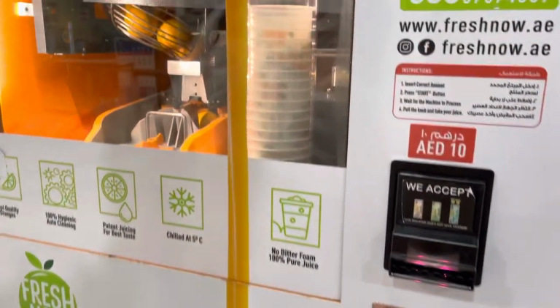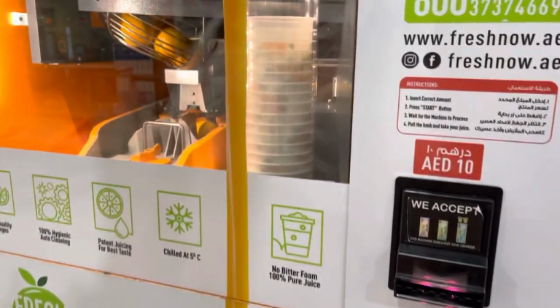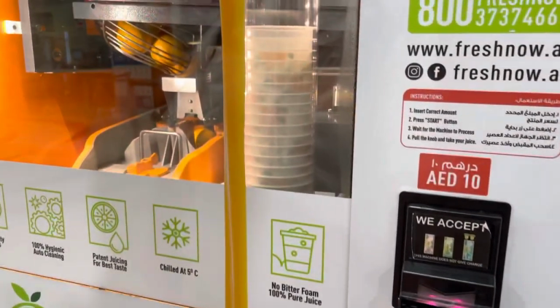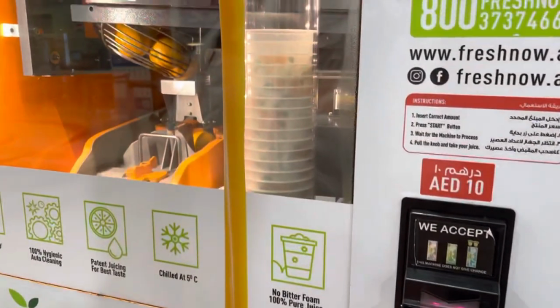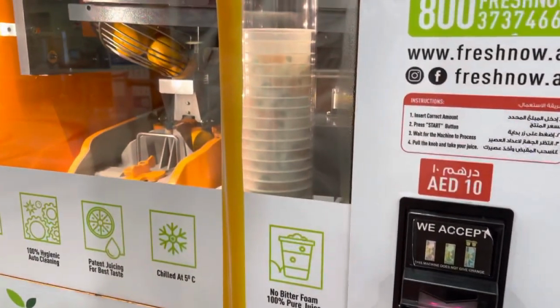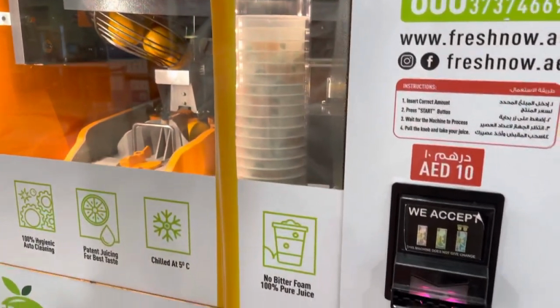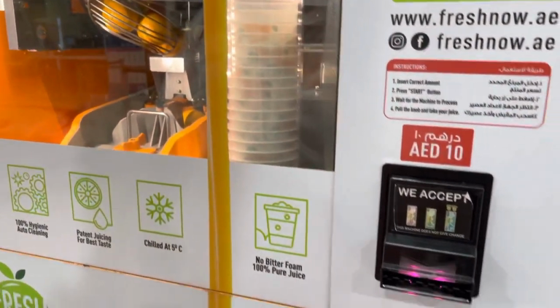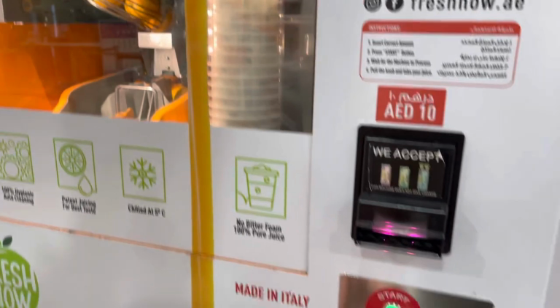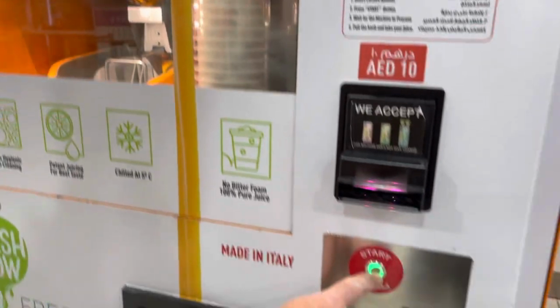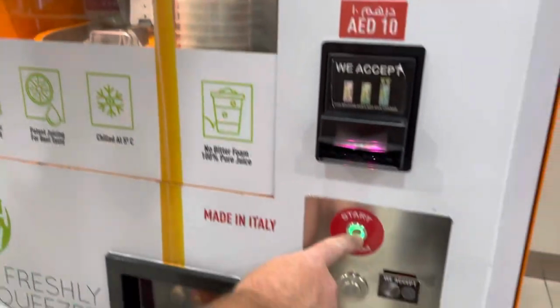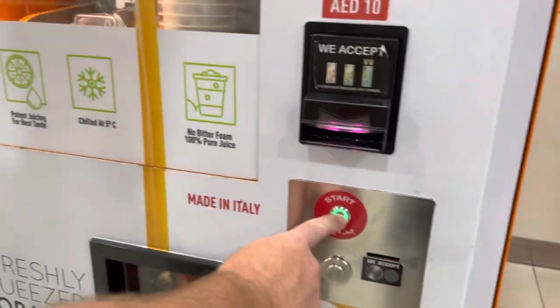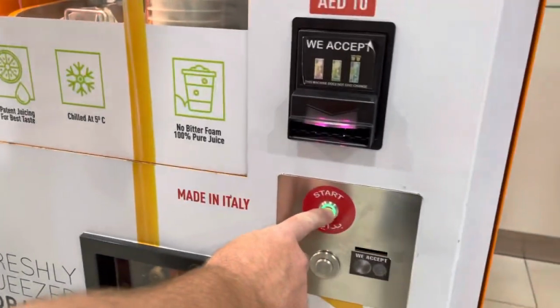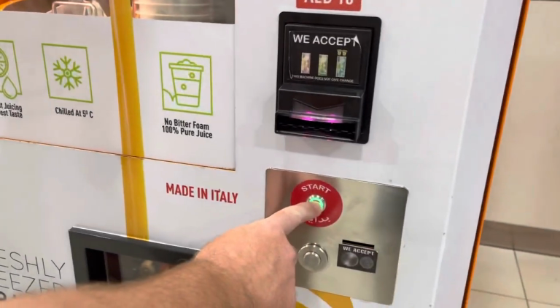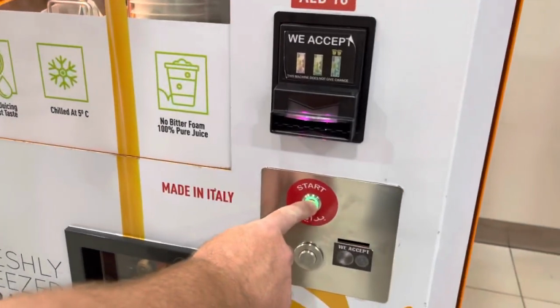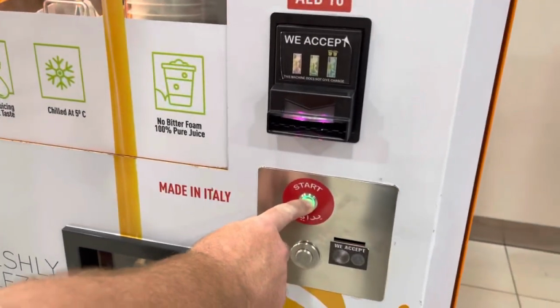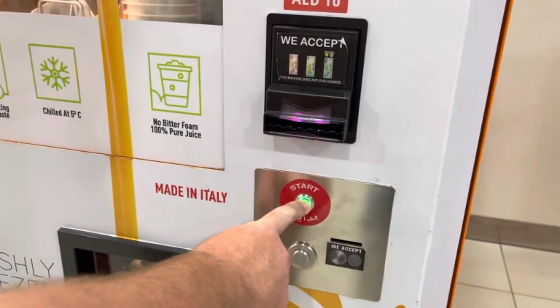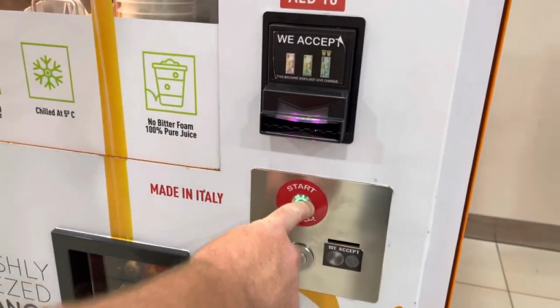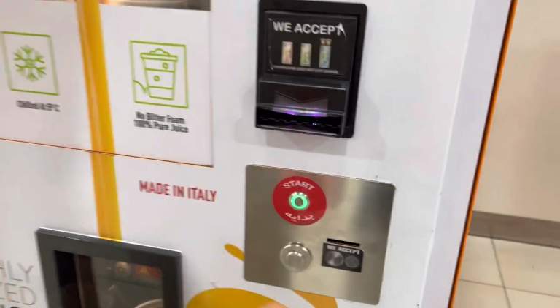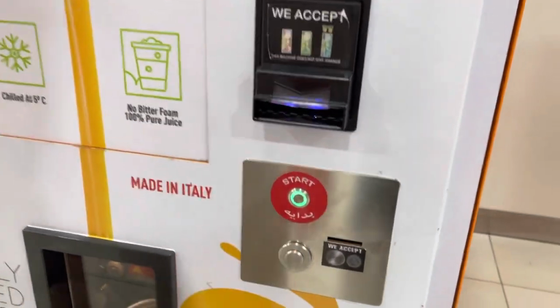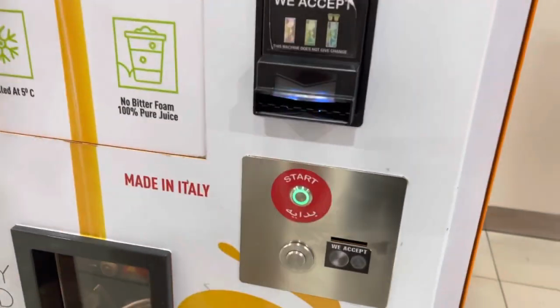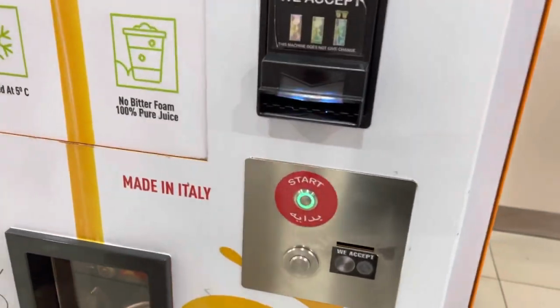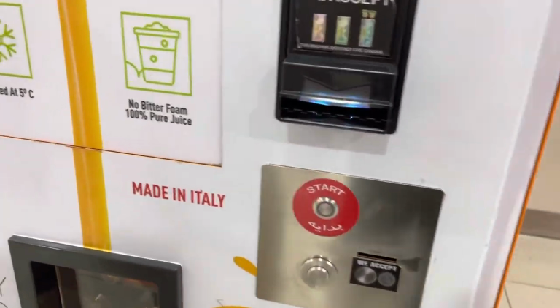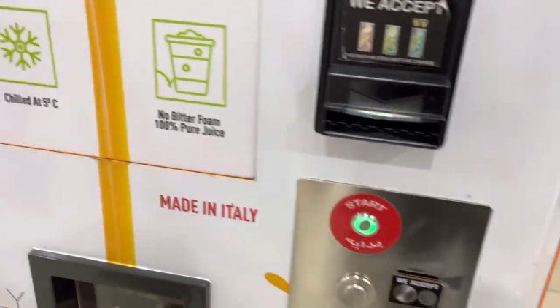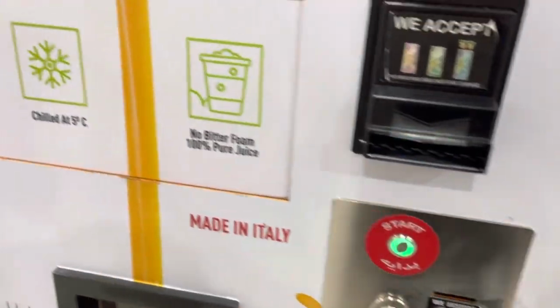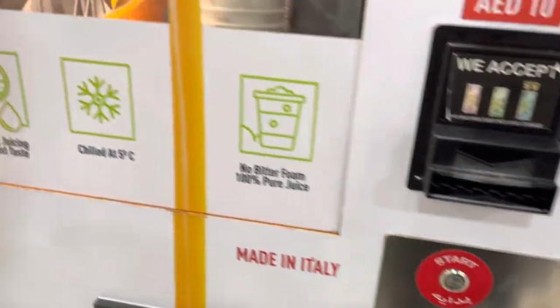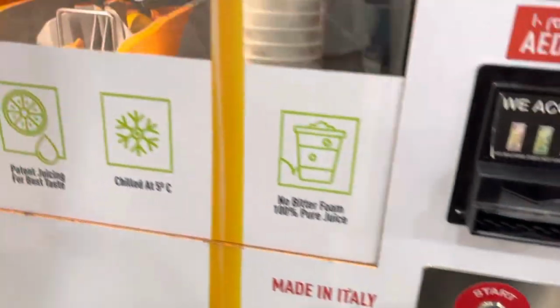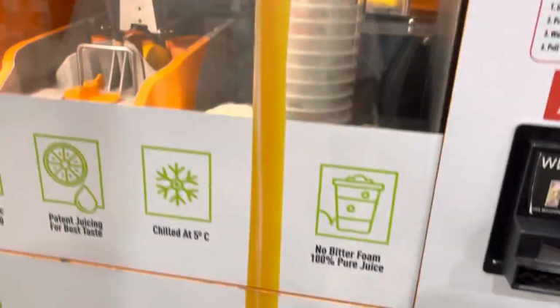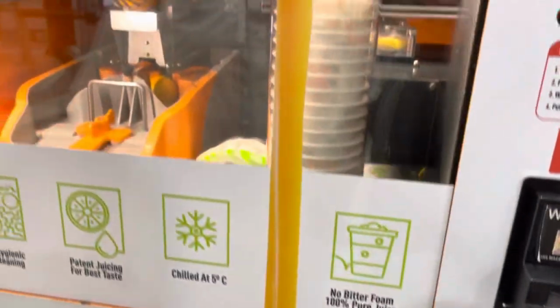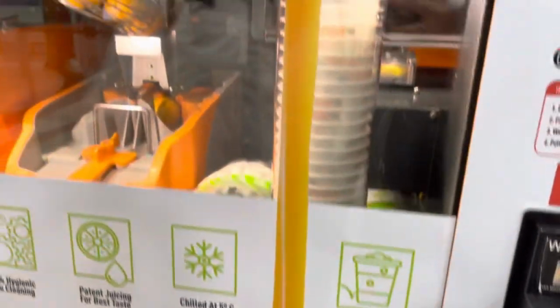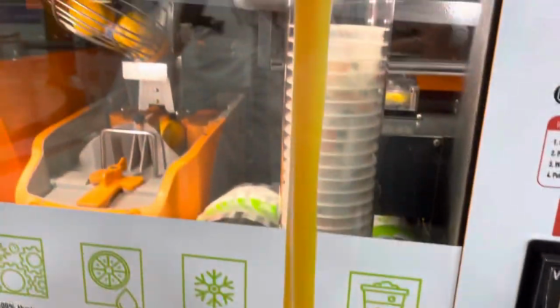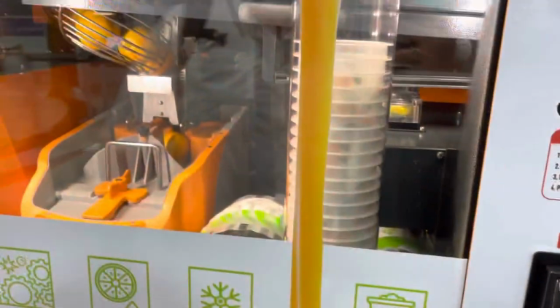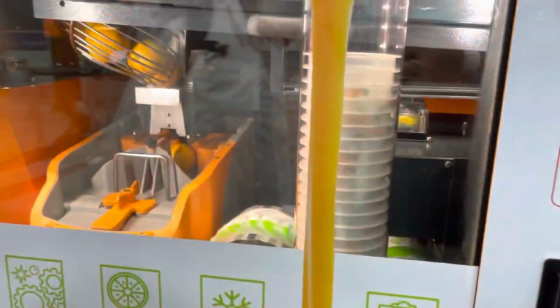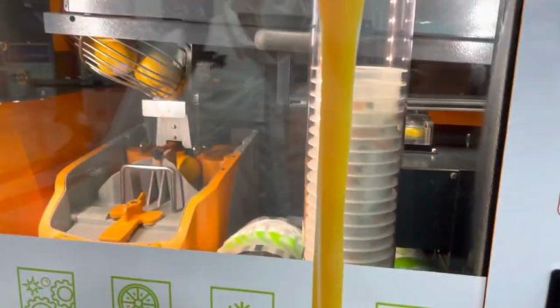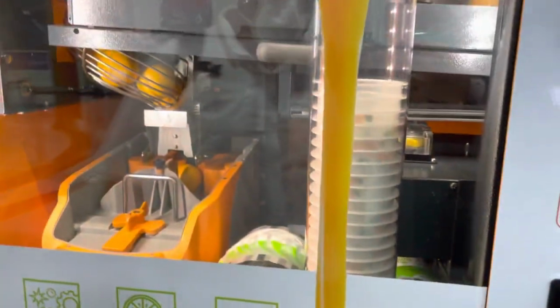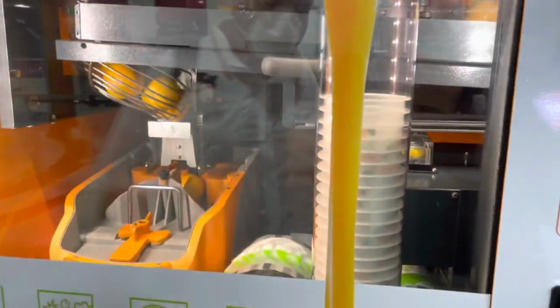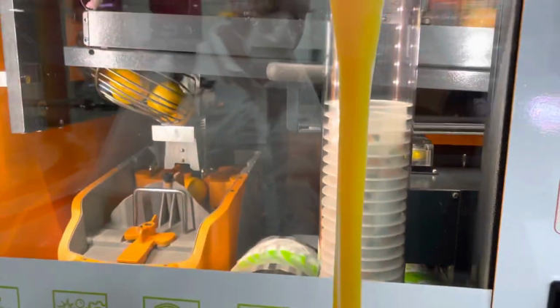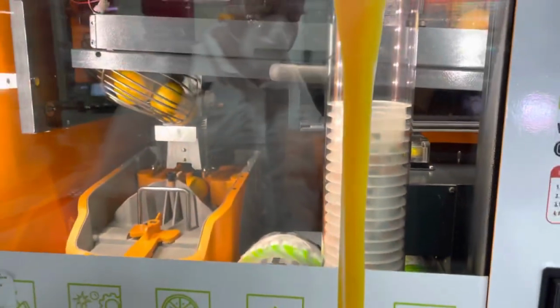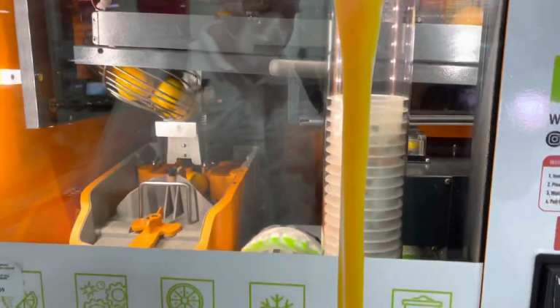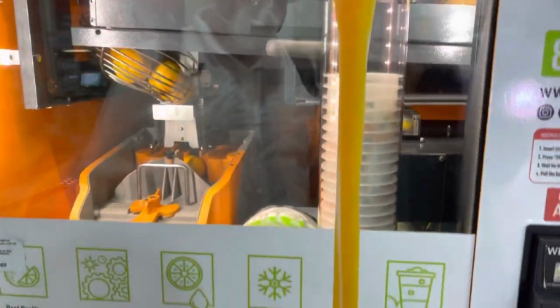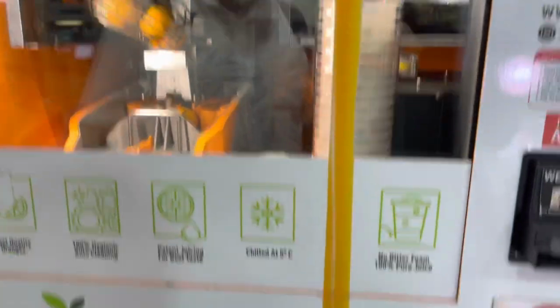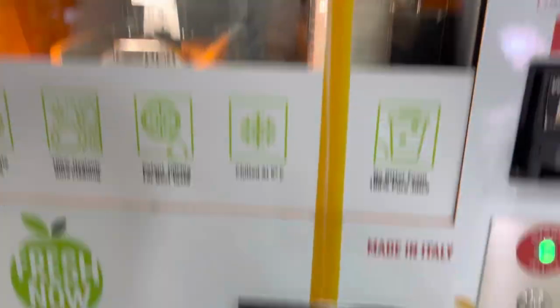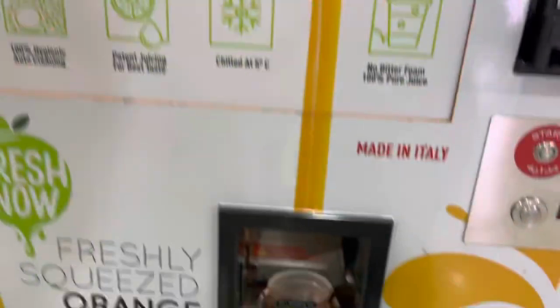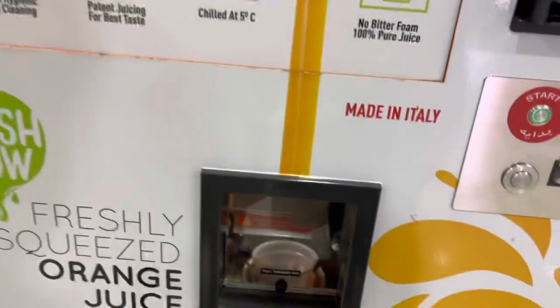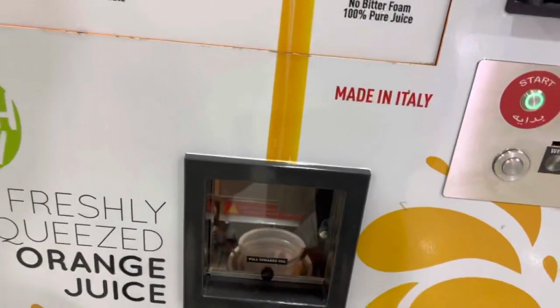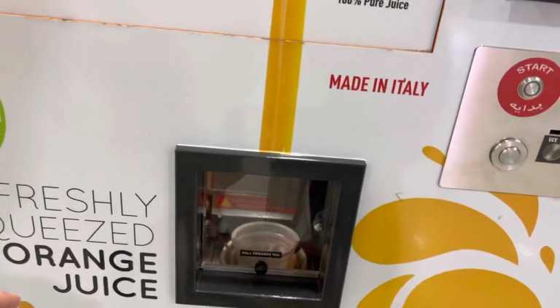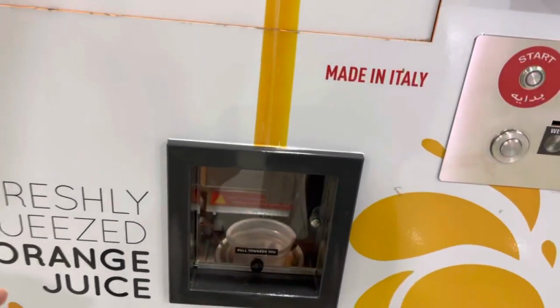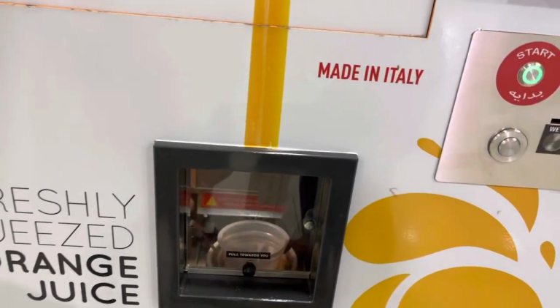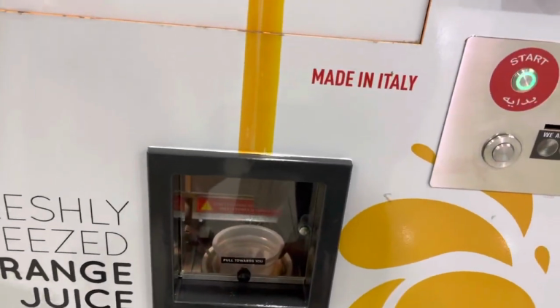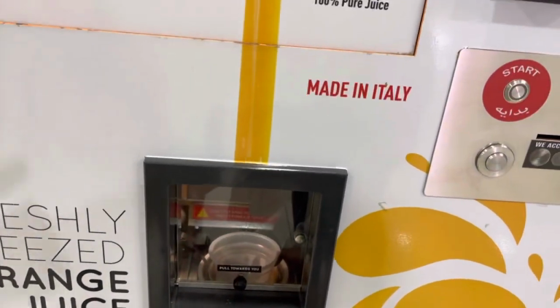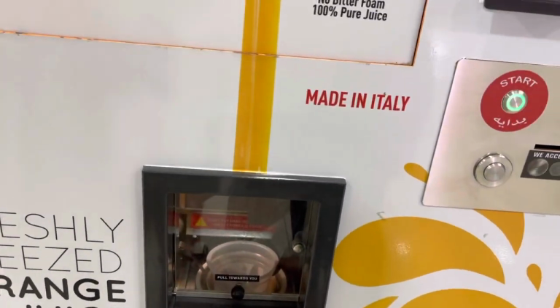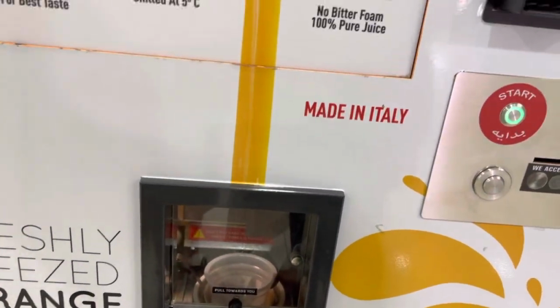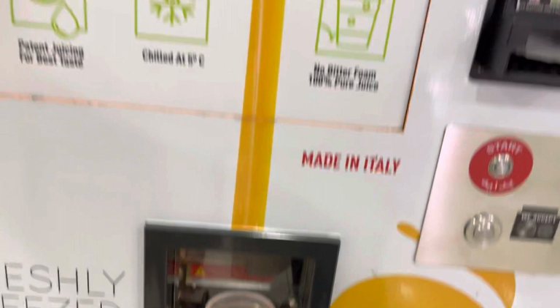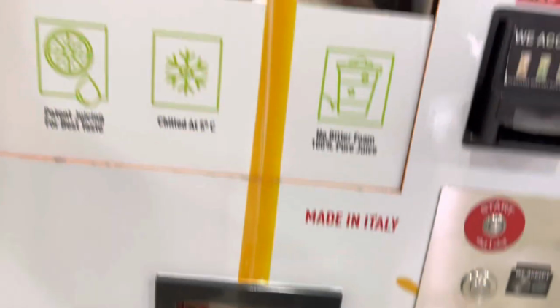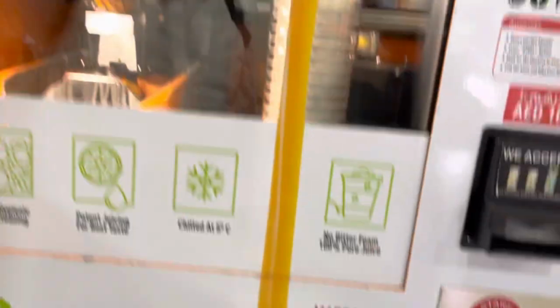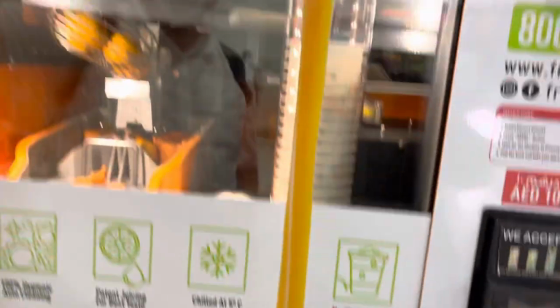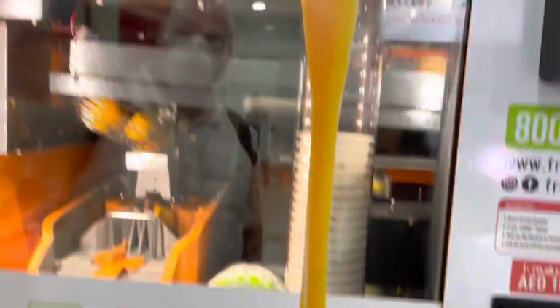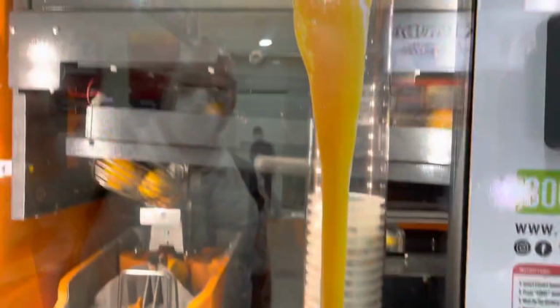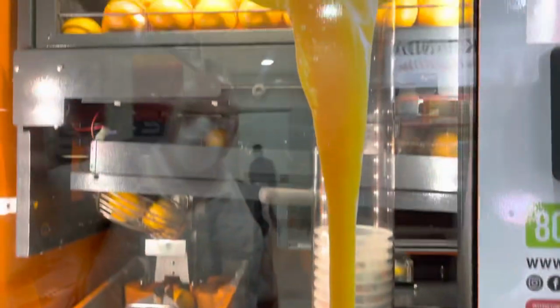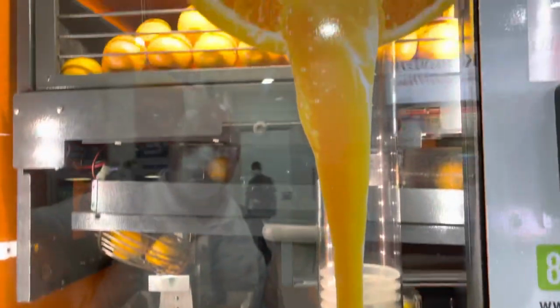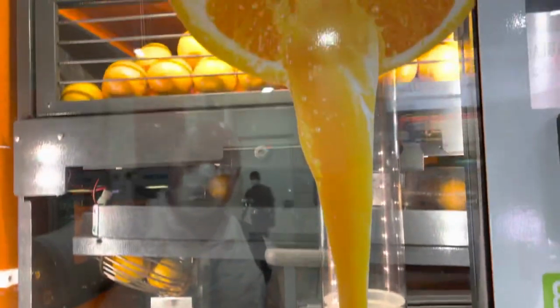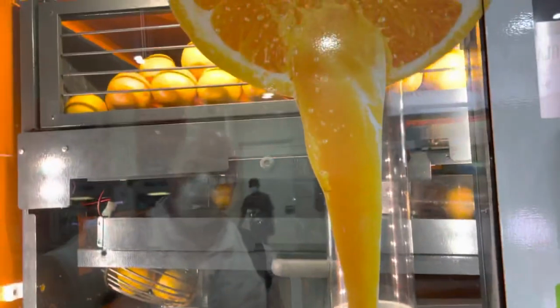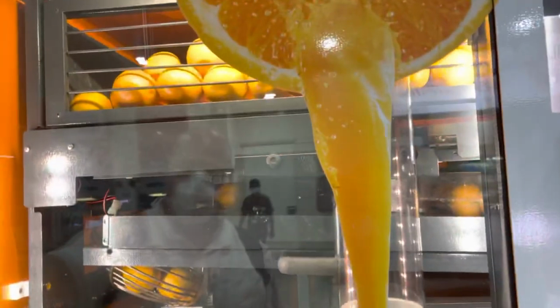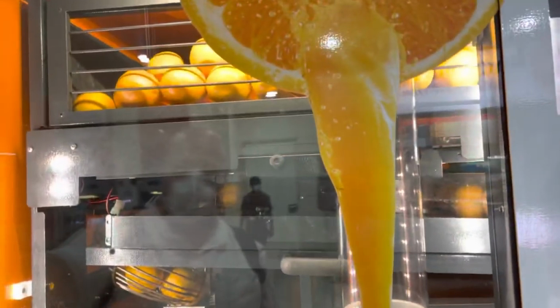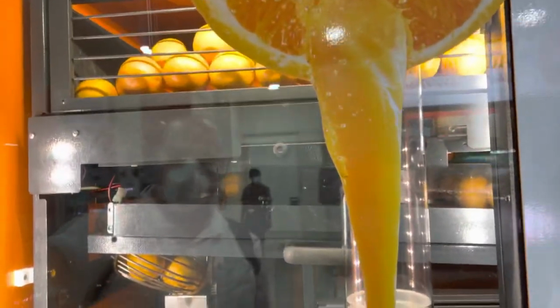All right, start. All right, I'm going to drop it here, right there.